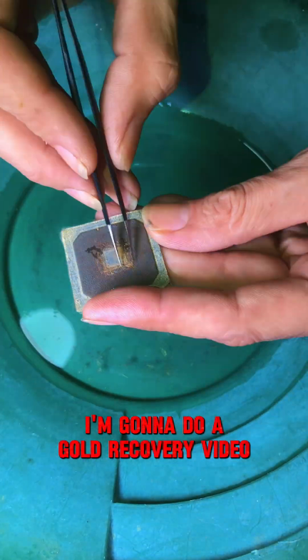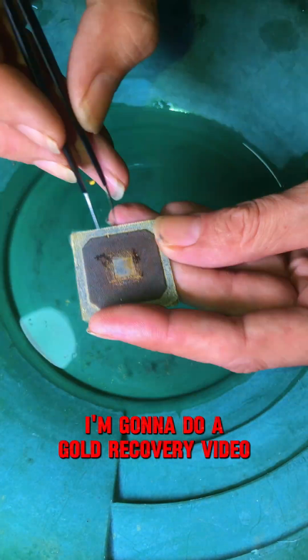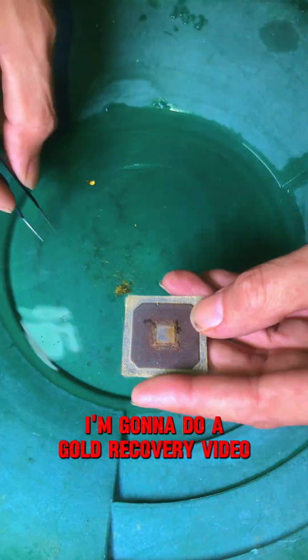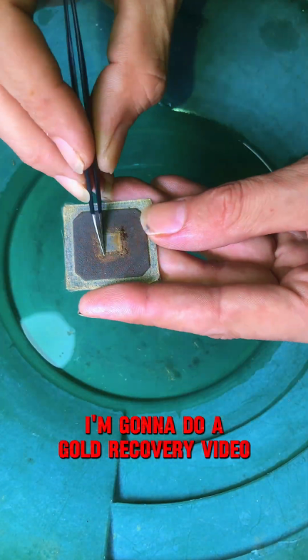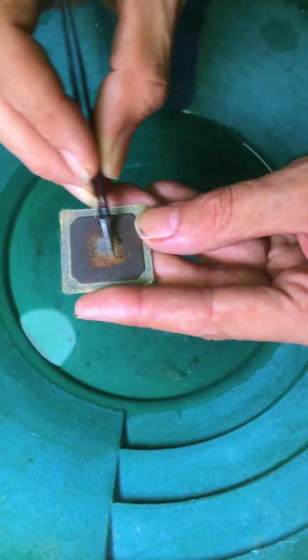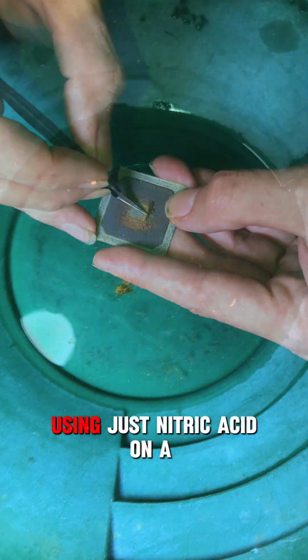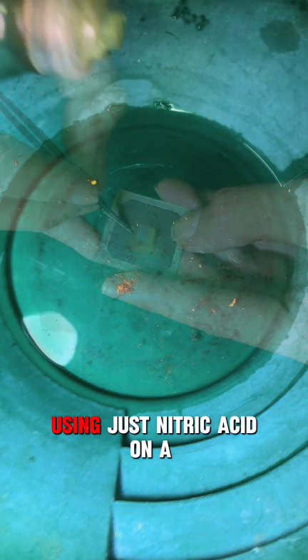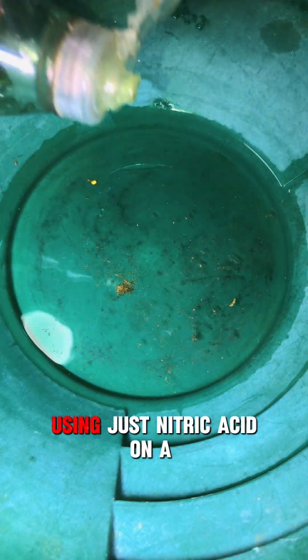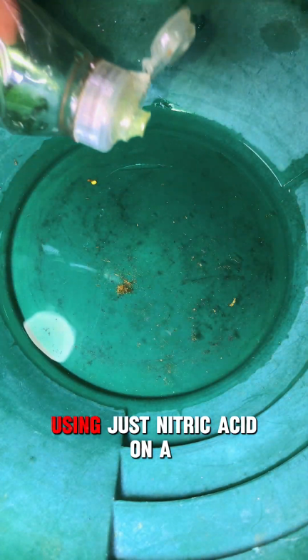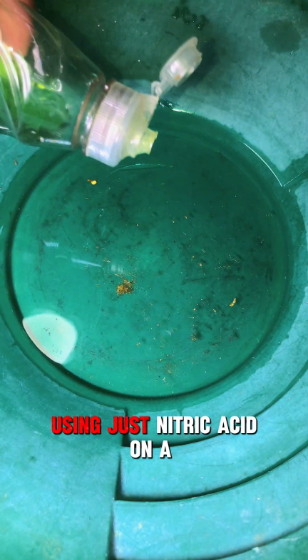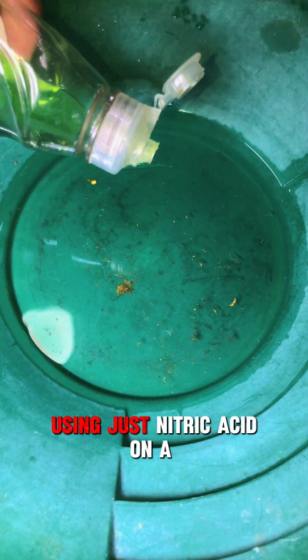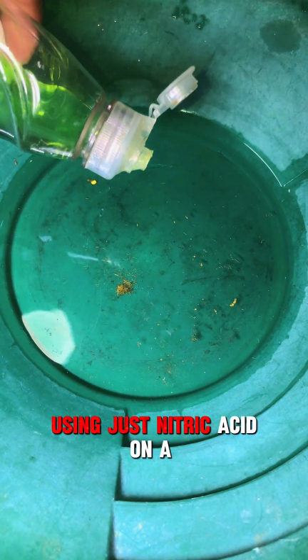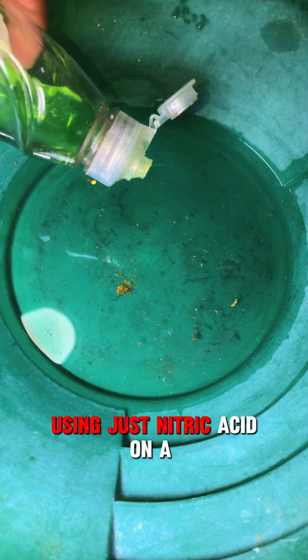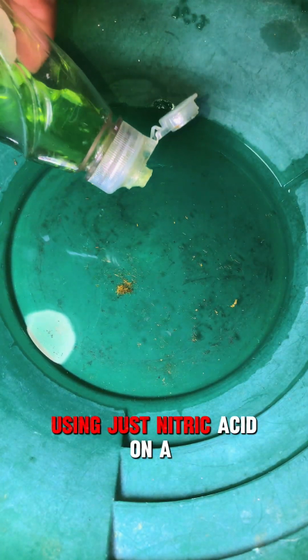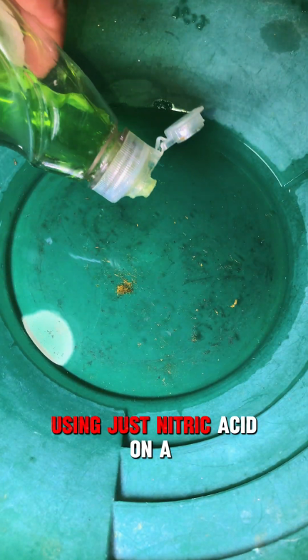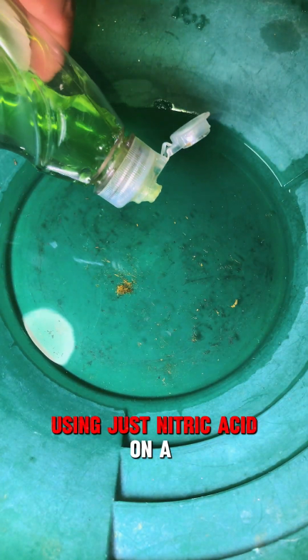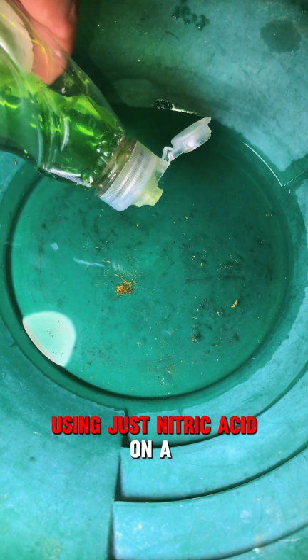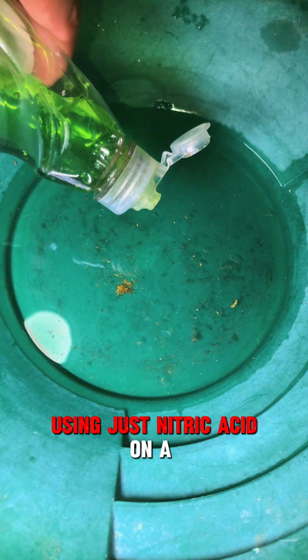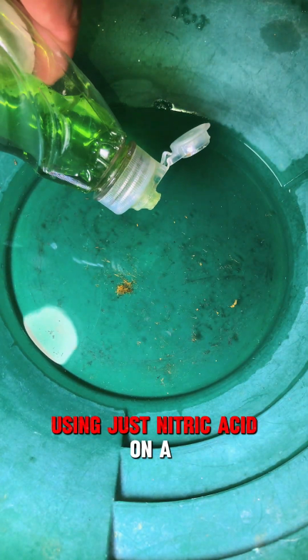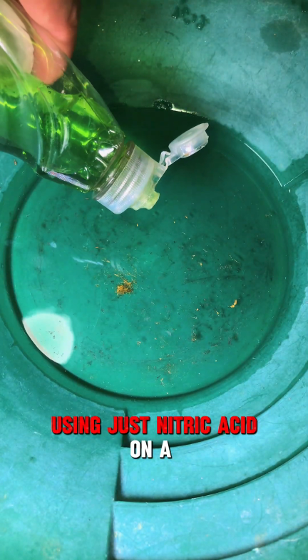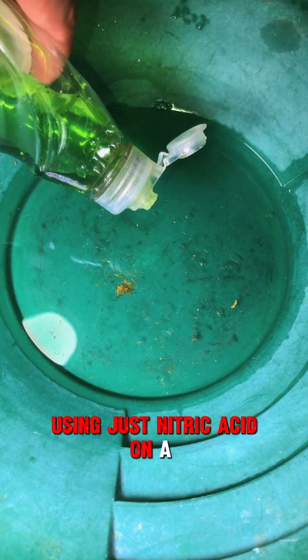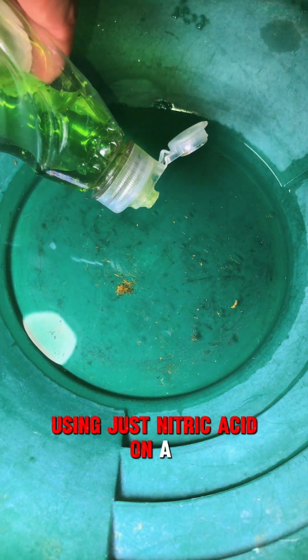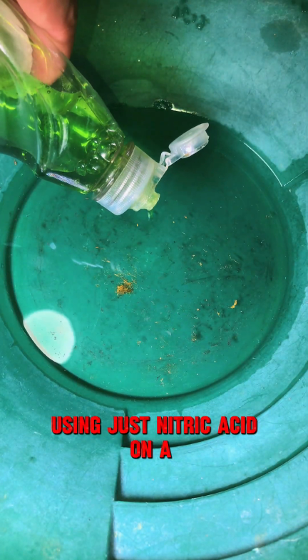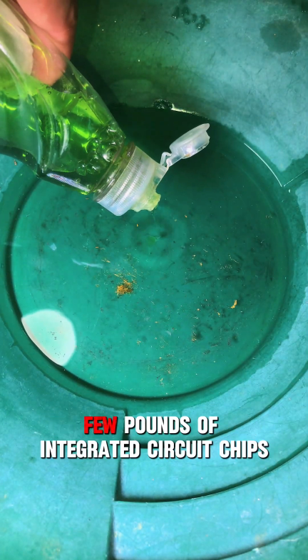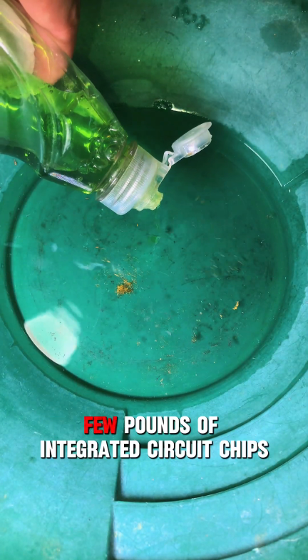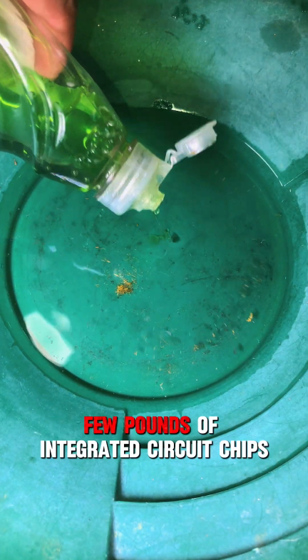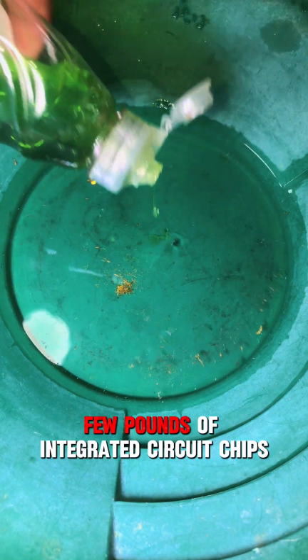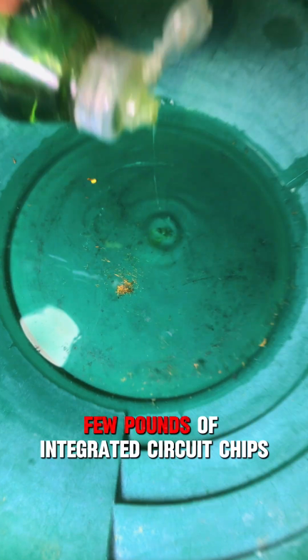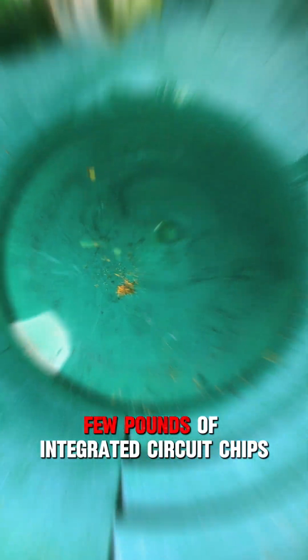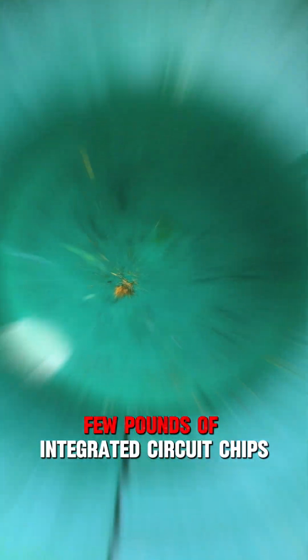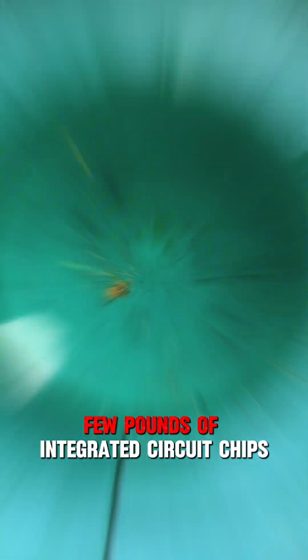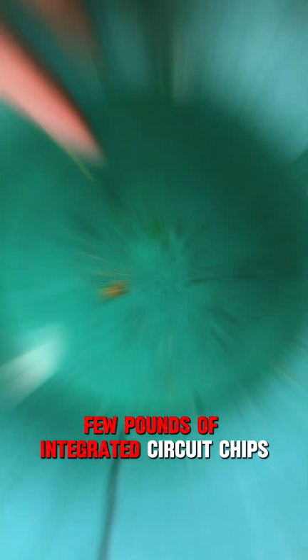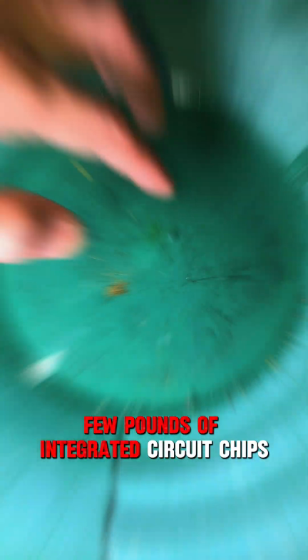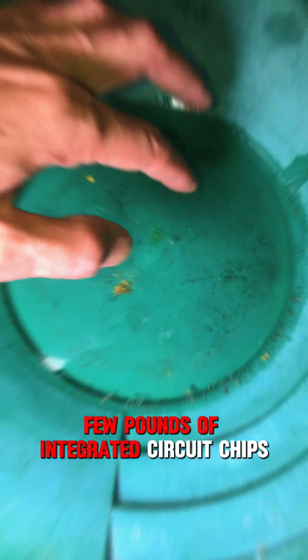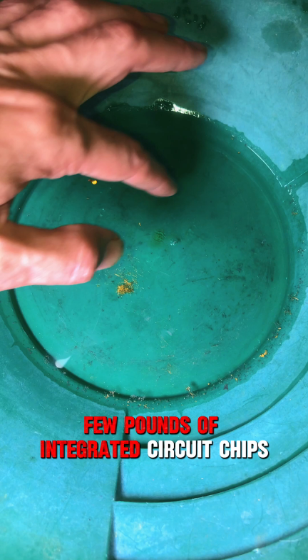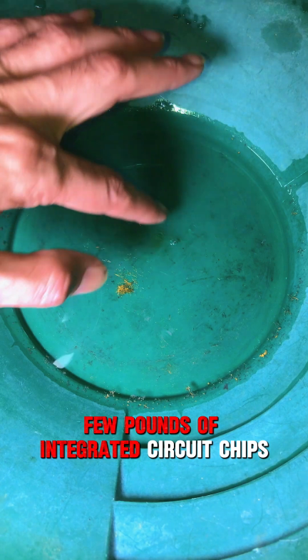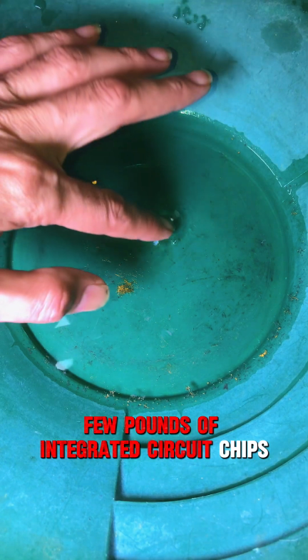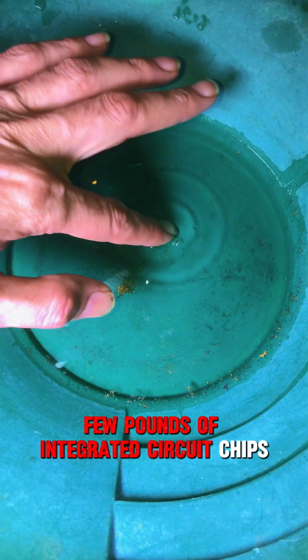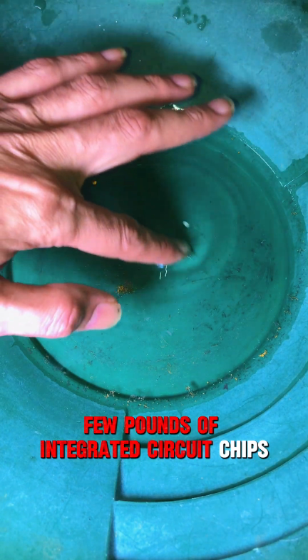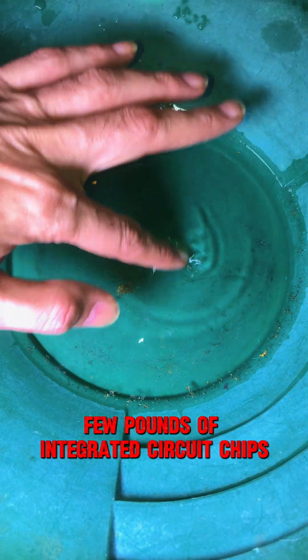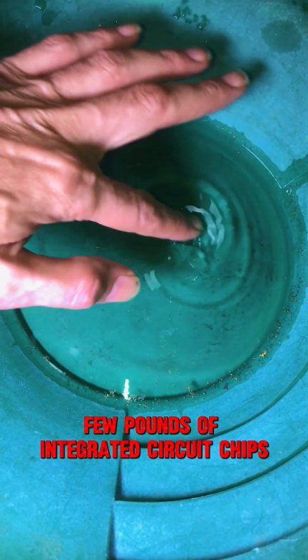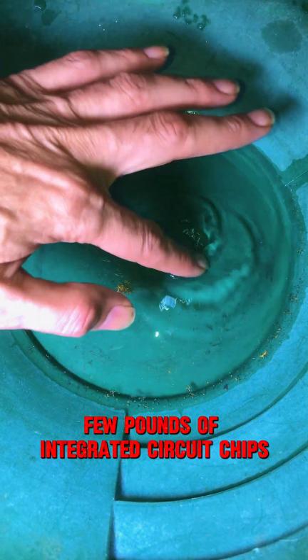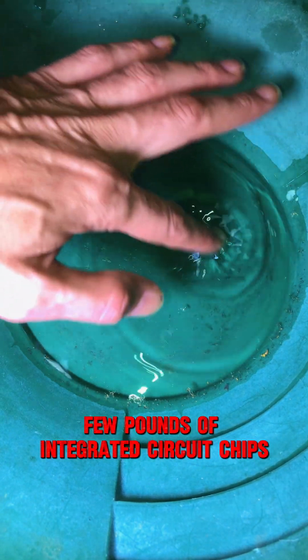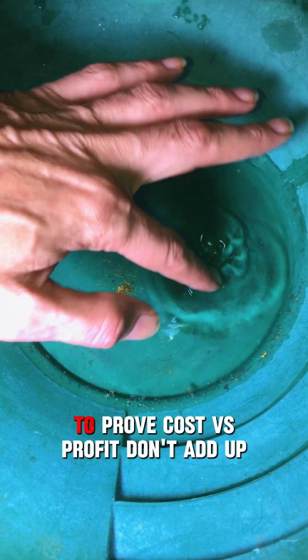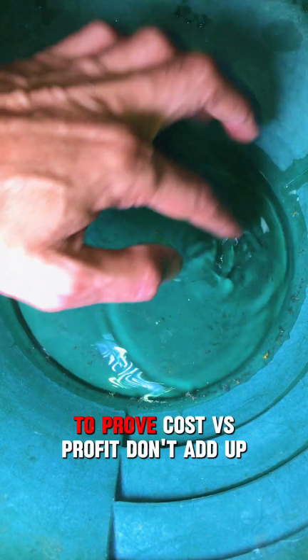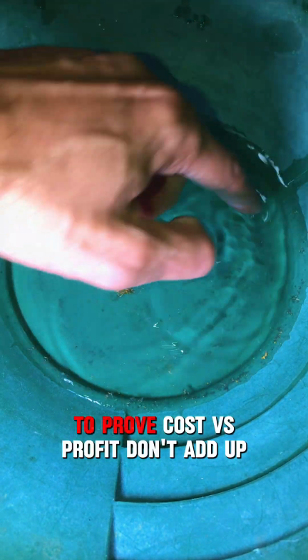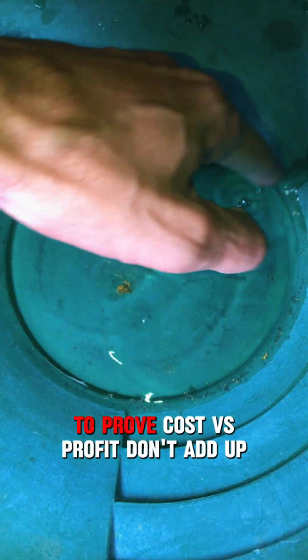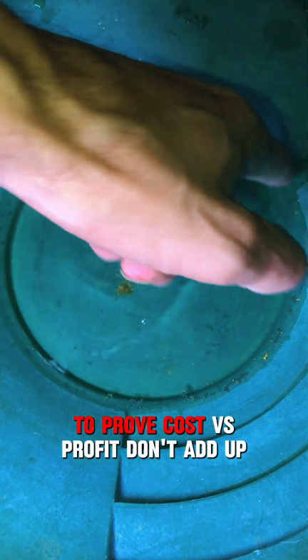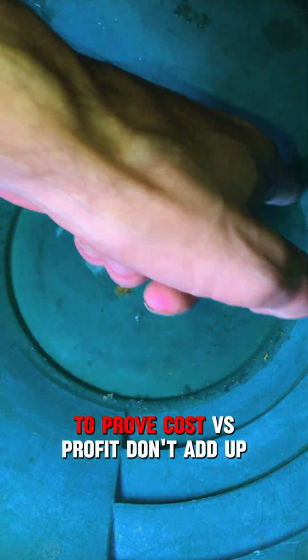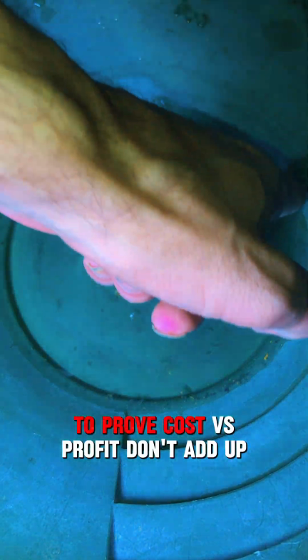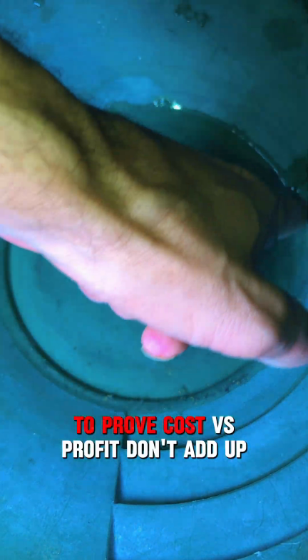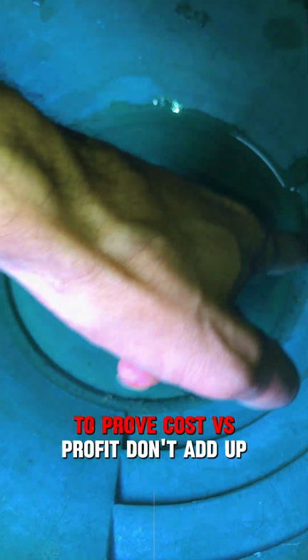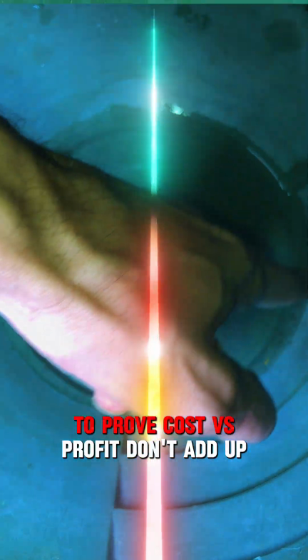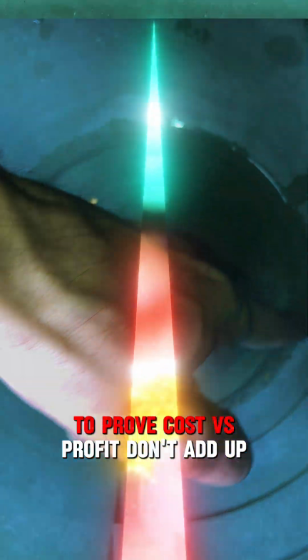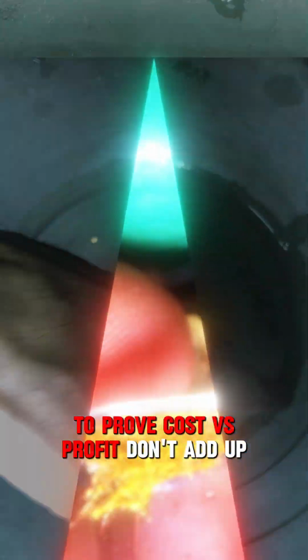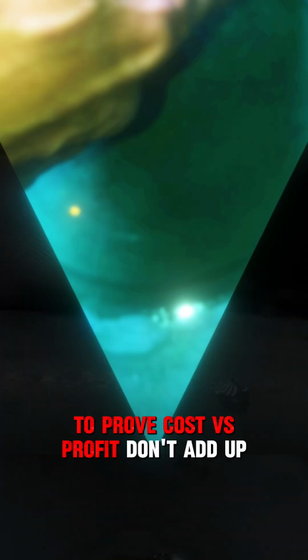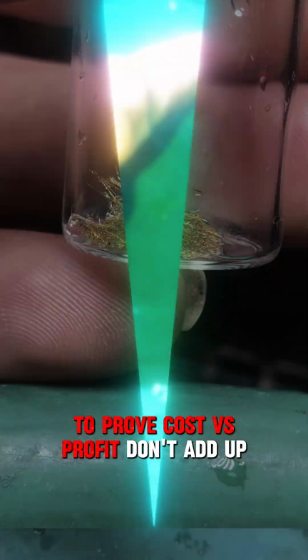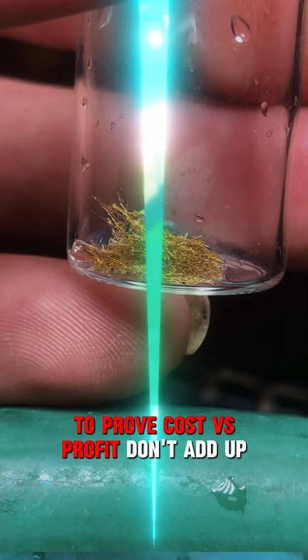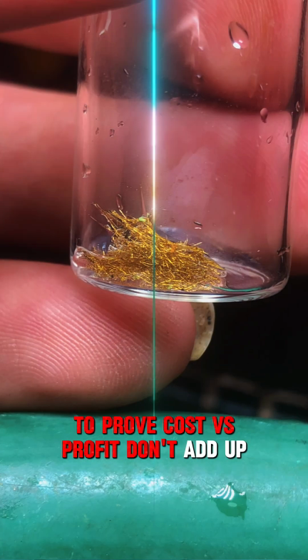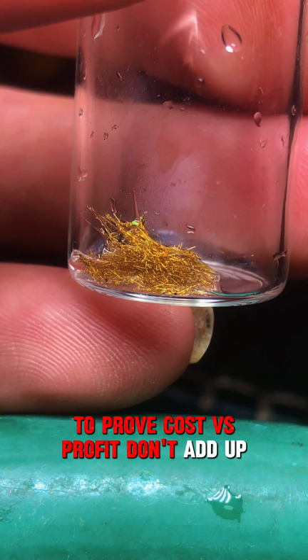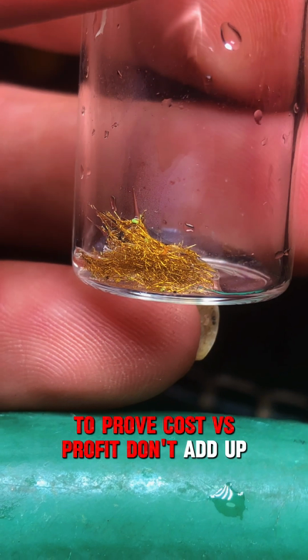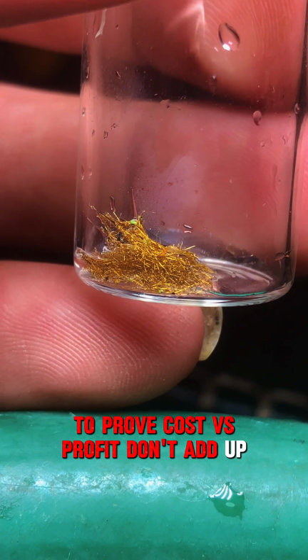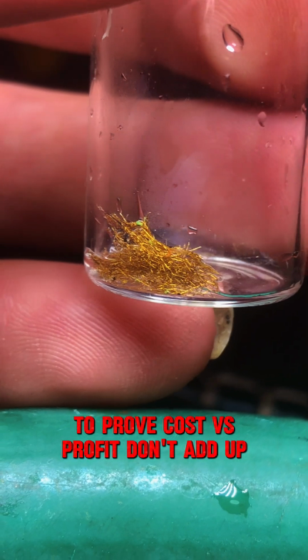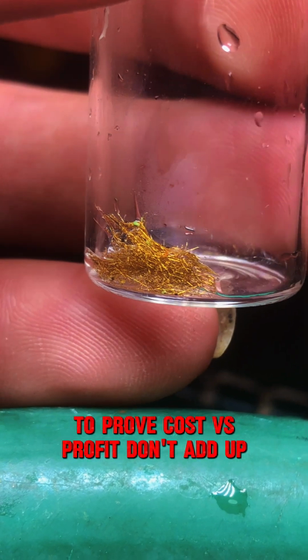I'm going to do a gold recovery video using just nitric acid on a few pounds of integrated circuit chips, to prove the cost versus profit doesn't add up.